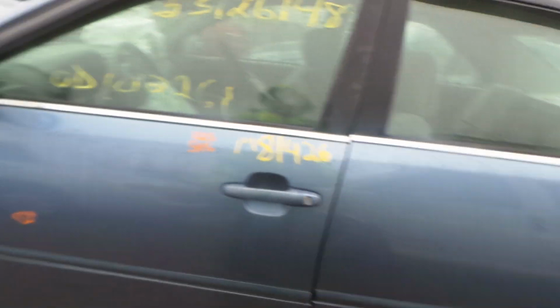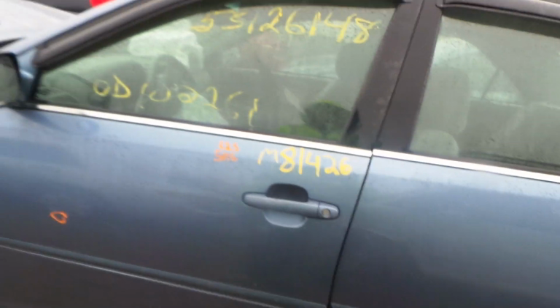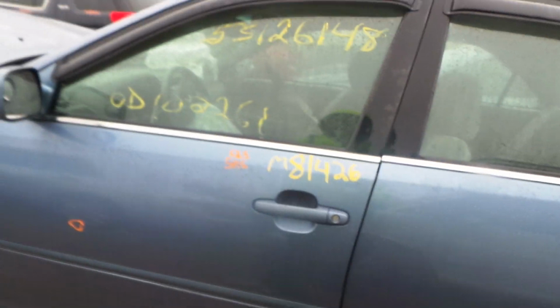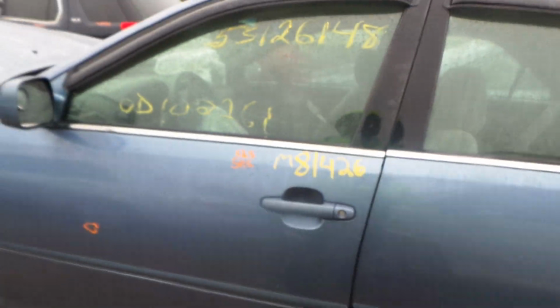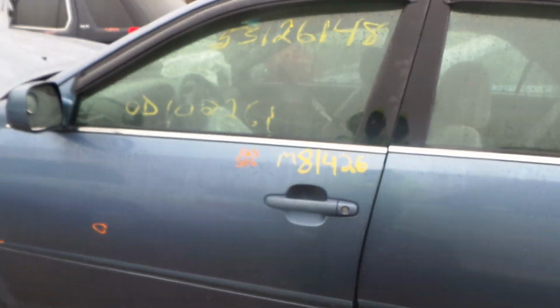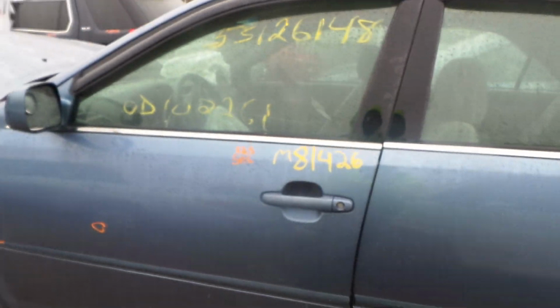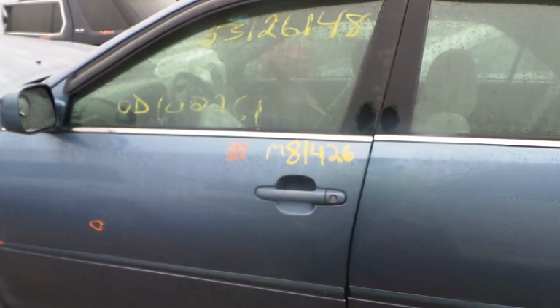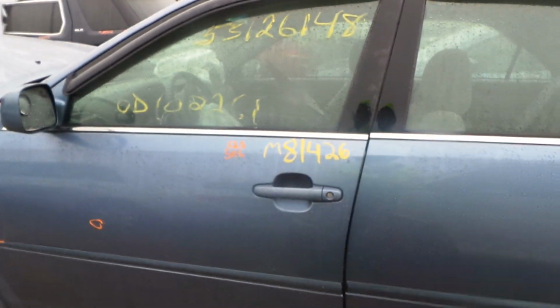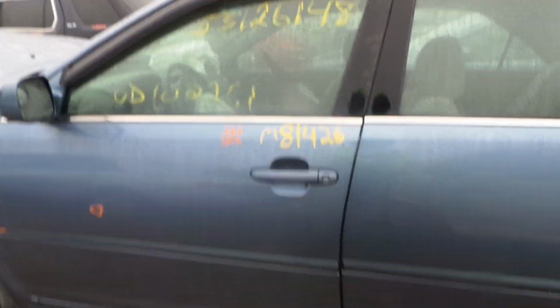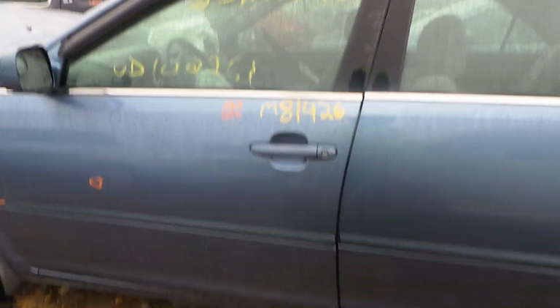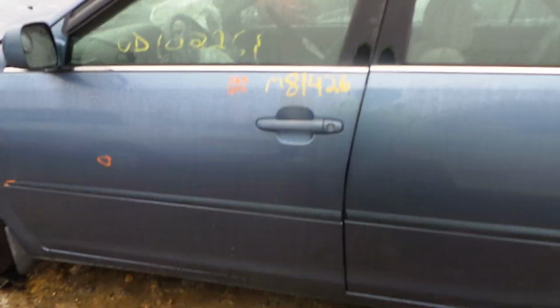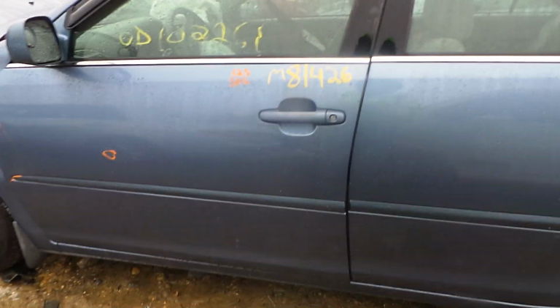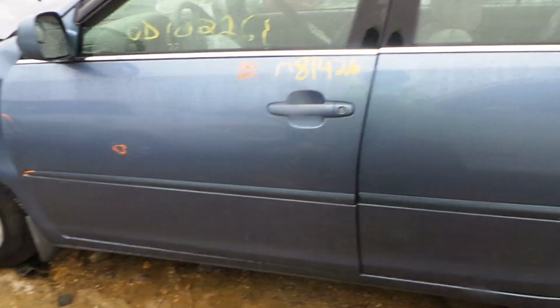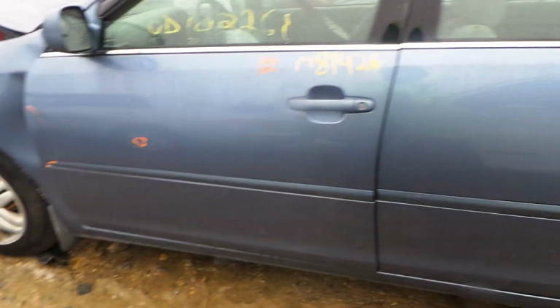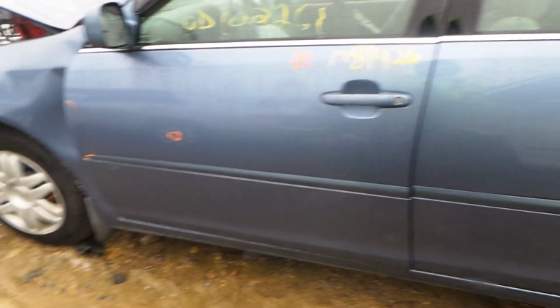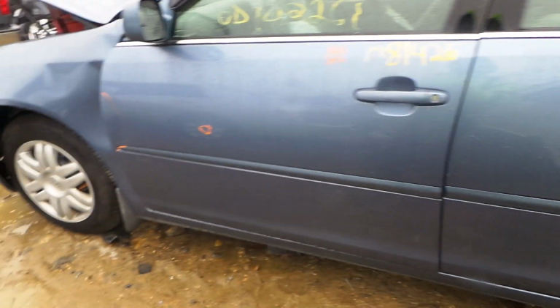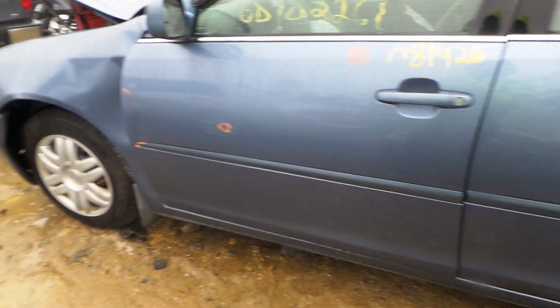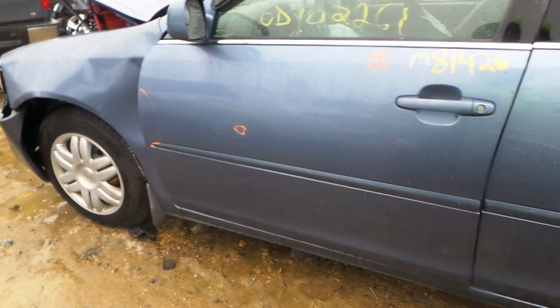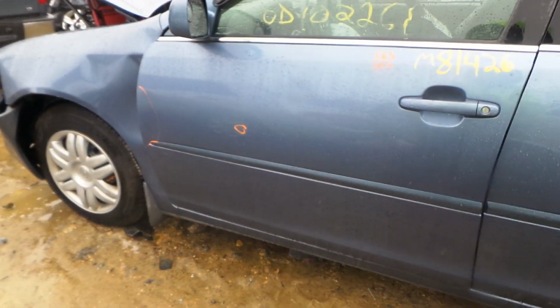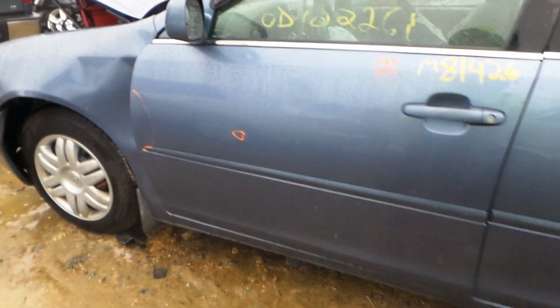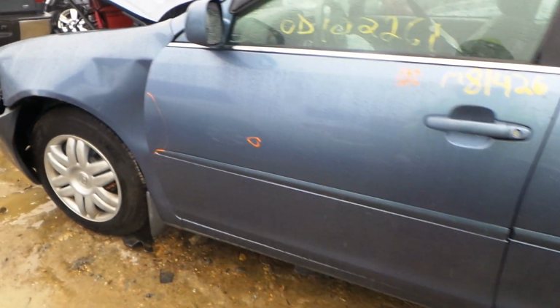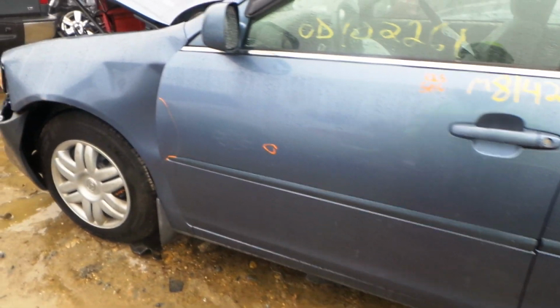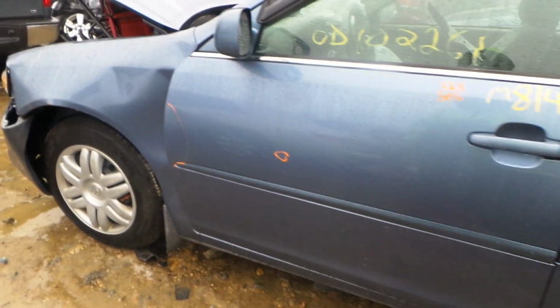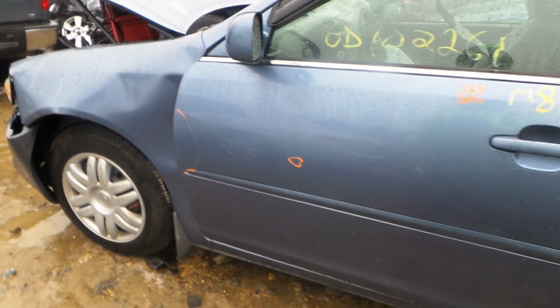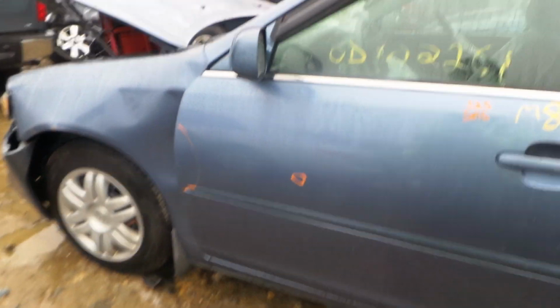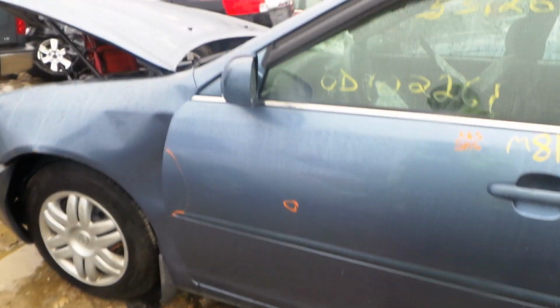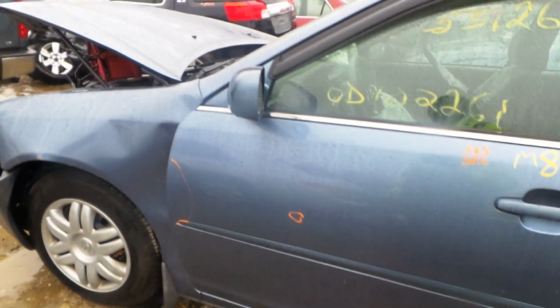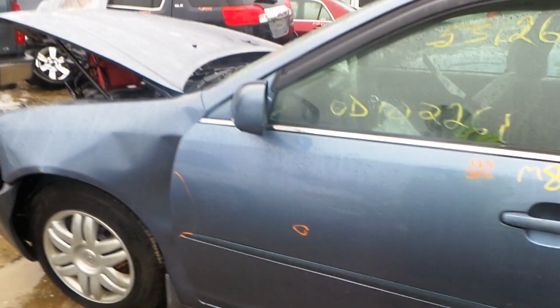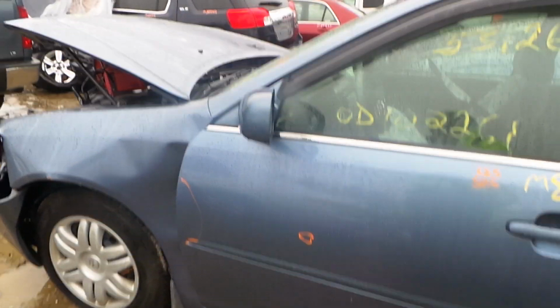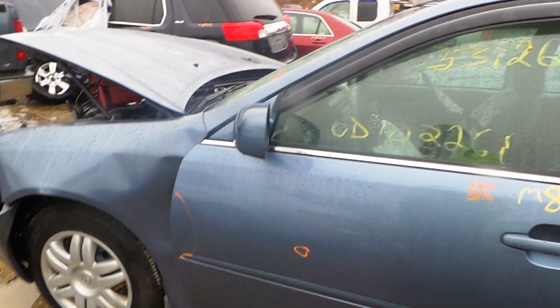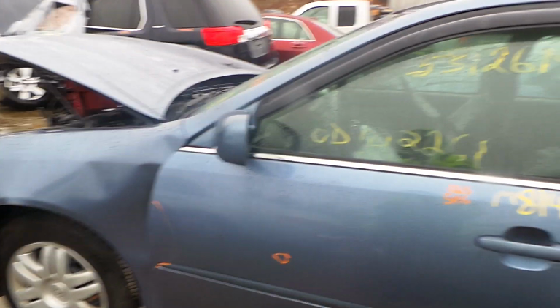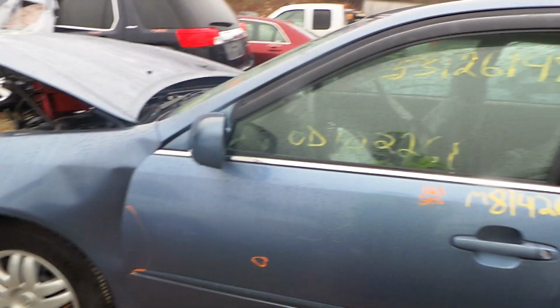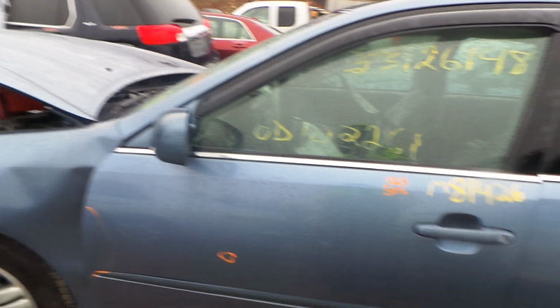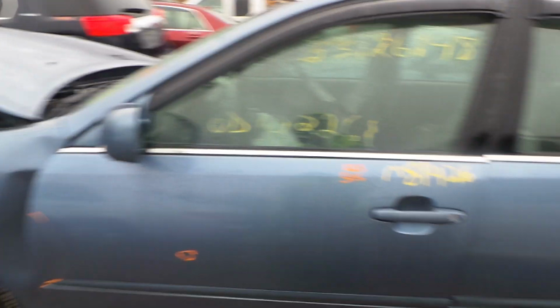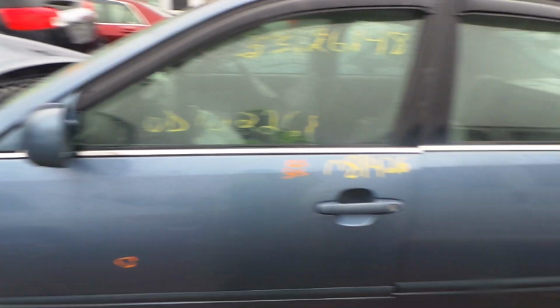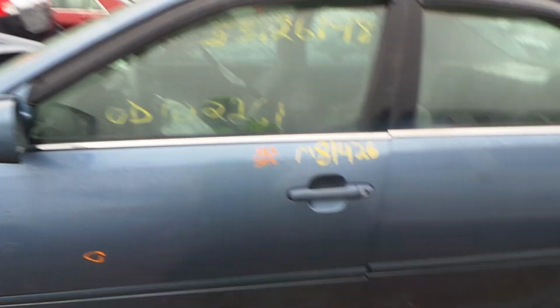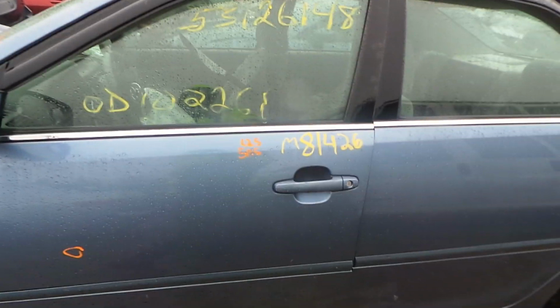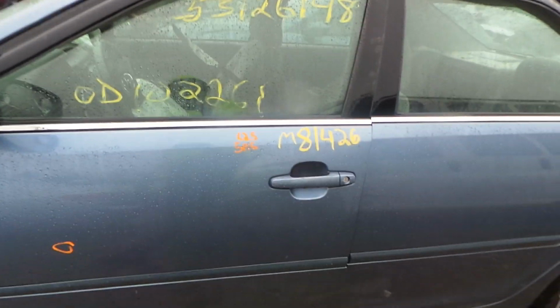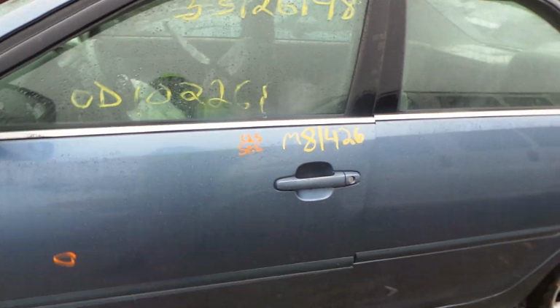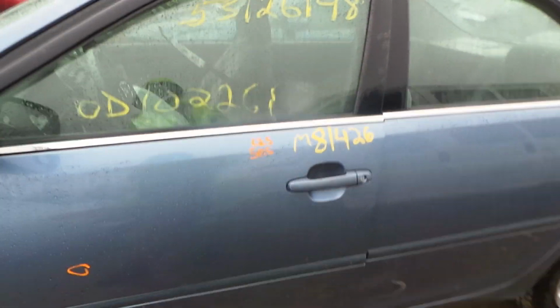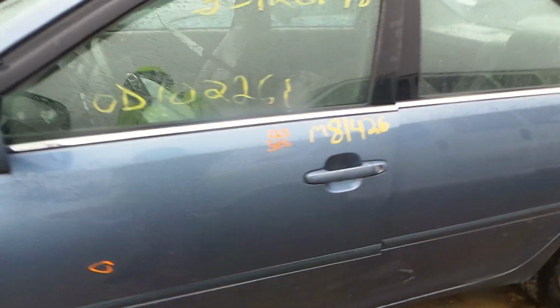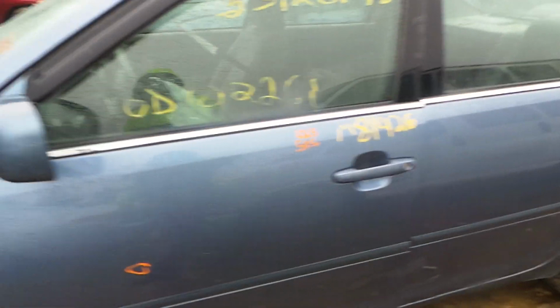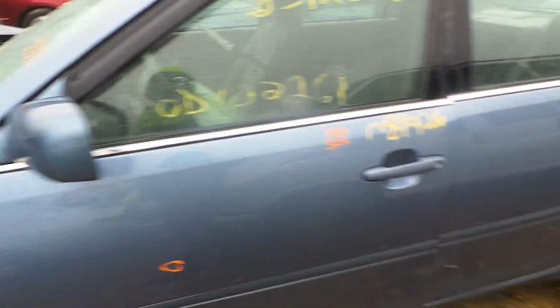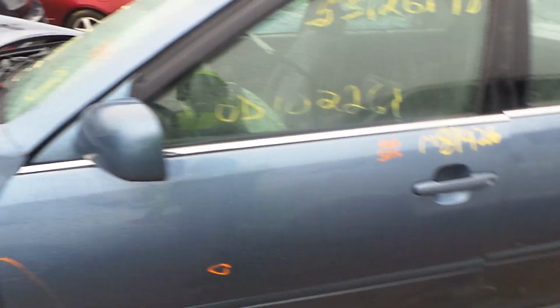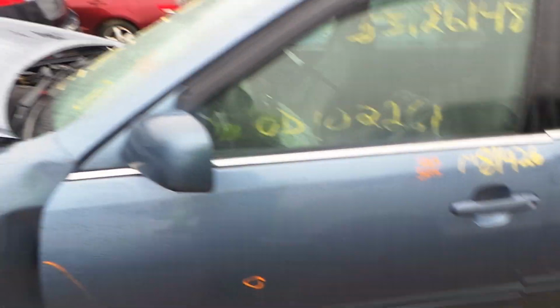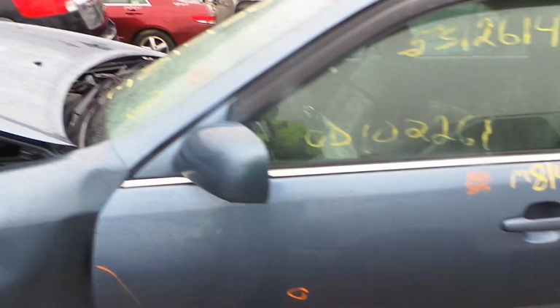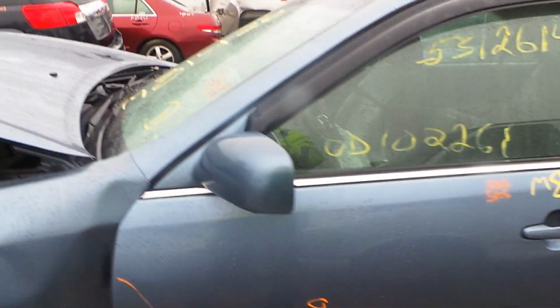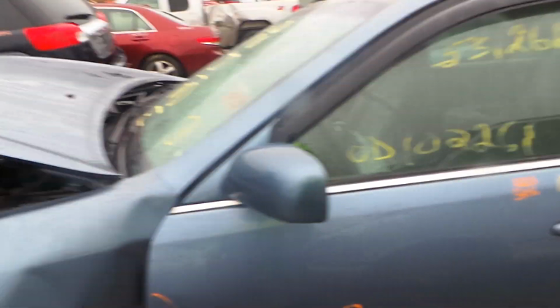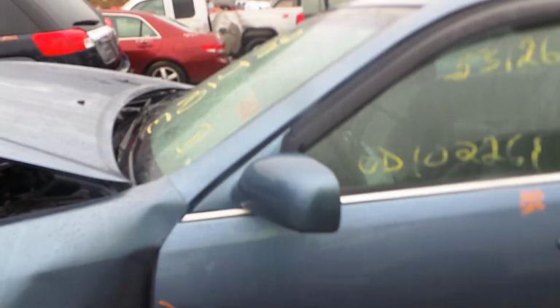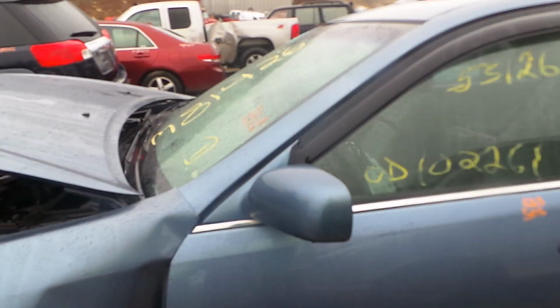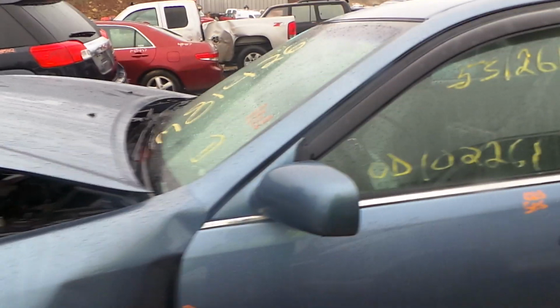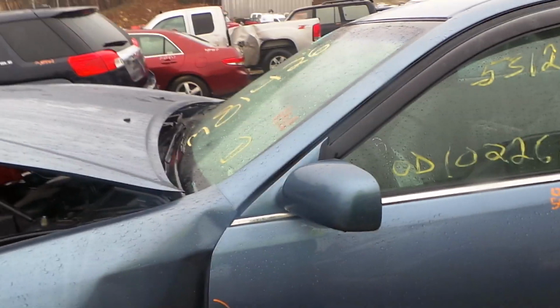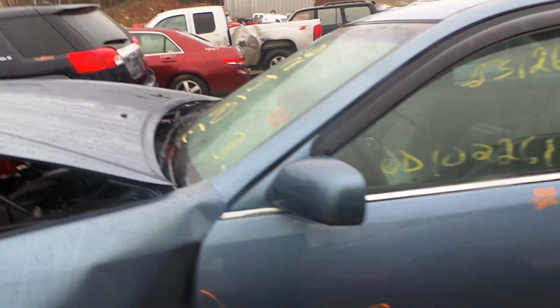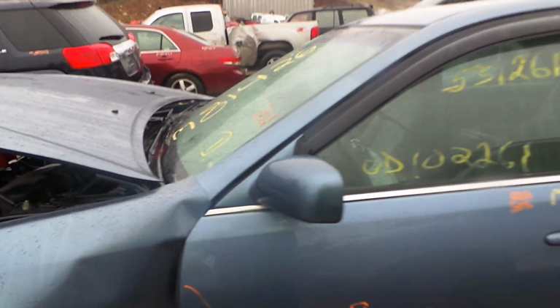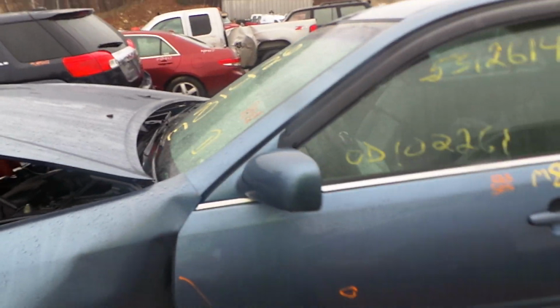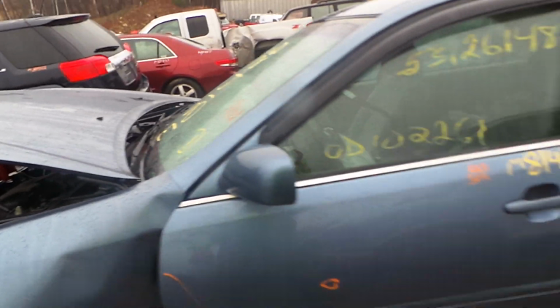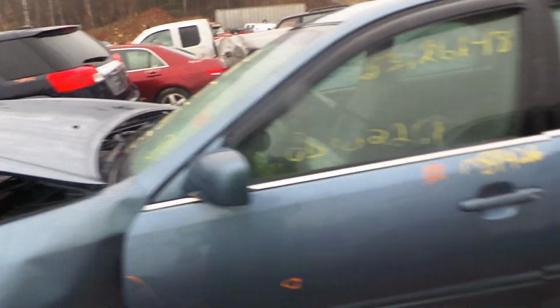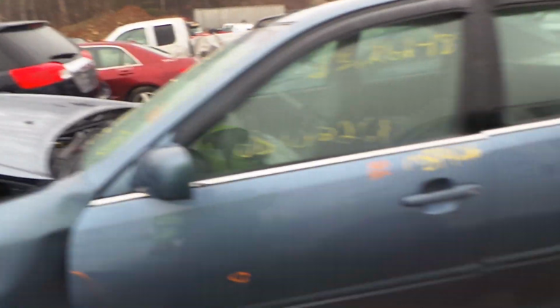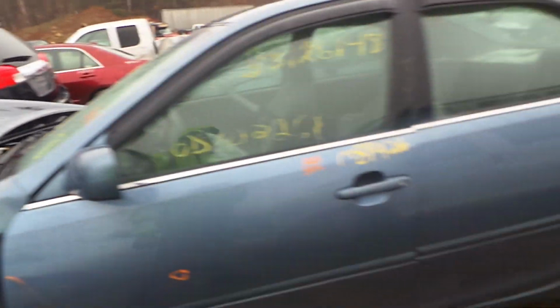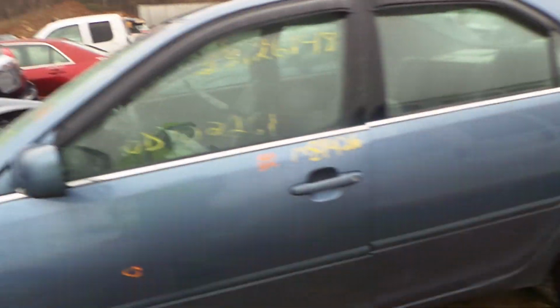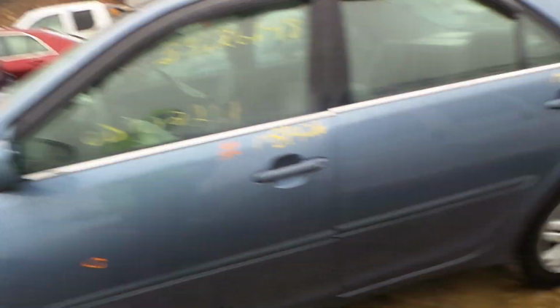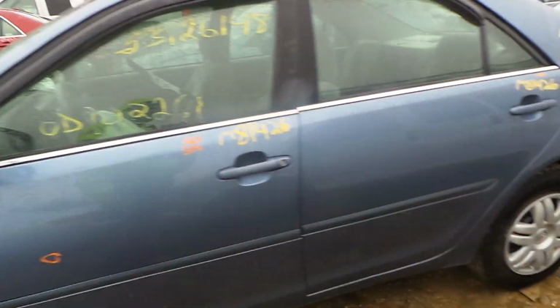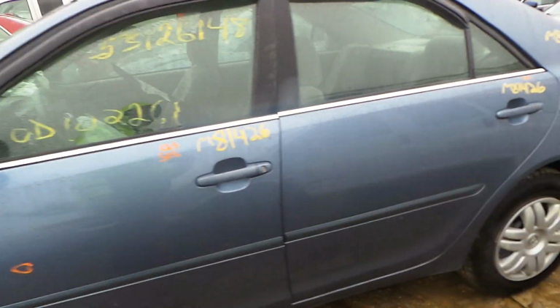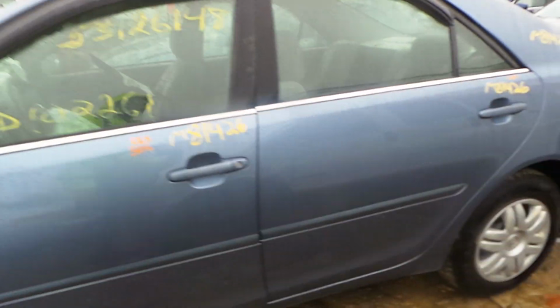We have a non-insurance quality left front door, would be good for a retail customer and builder. We got a good body colored mirror on the left hand side.